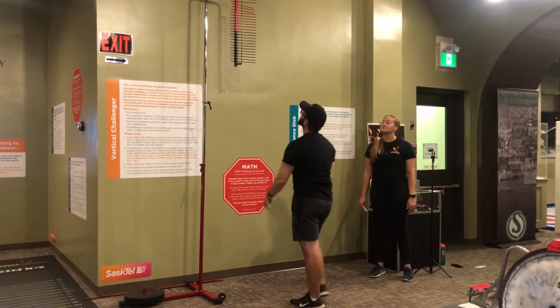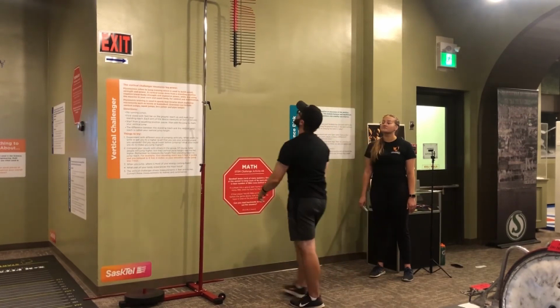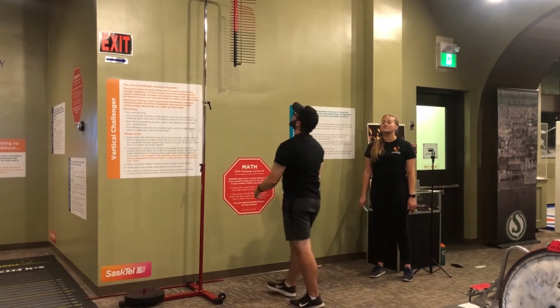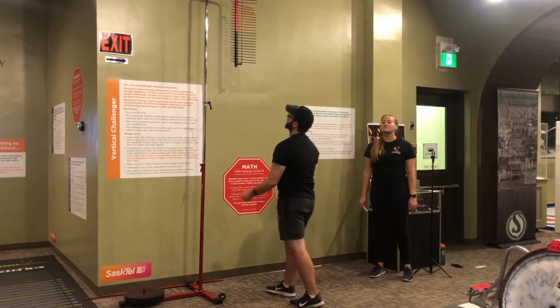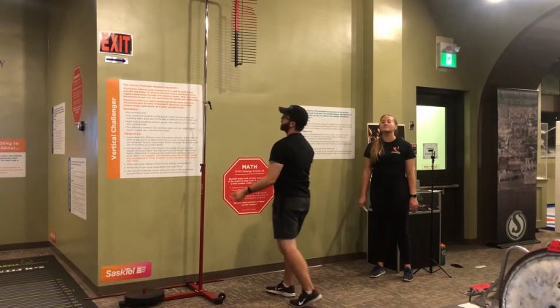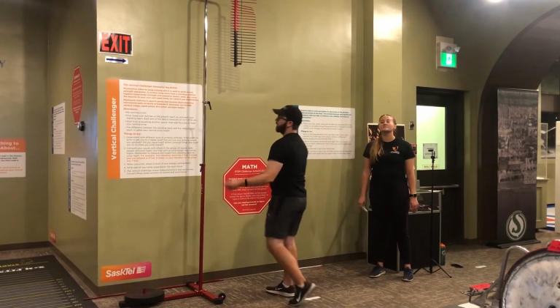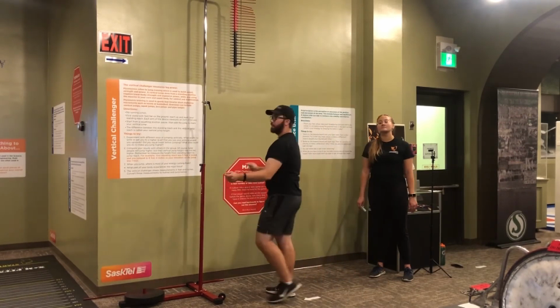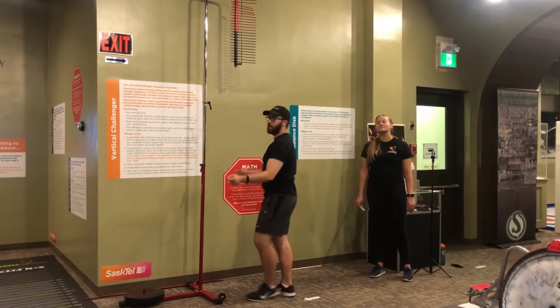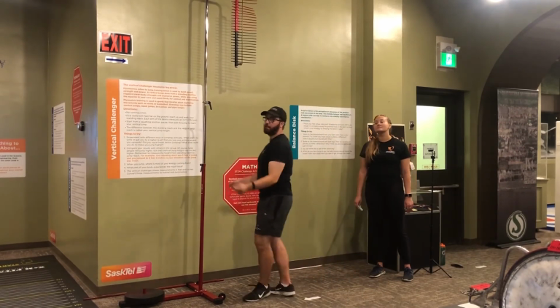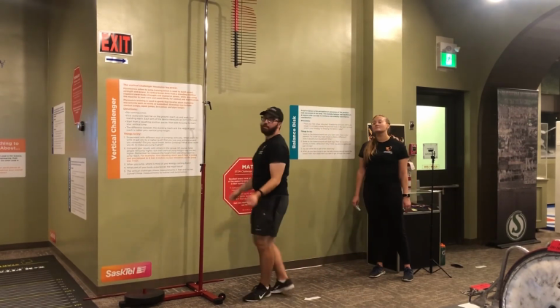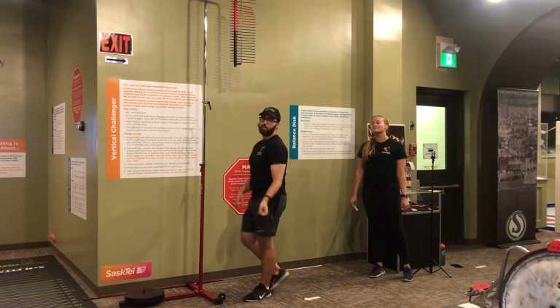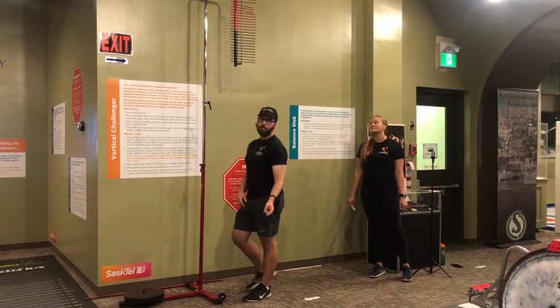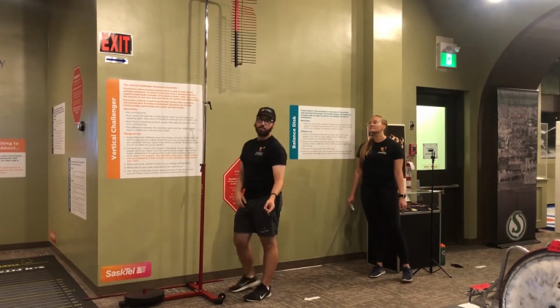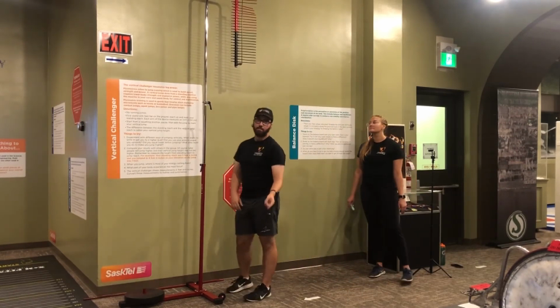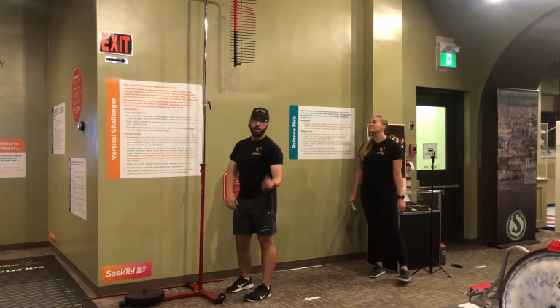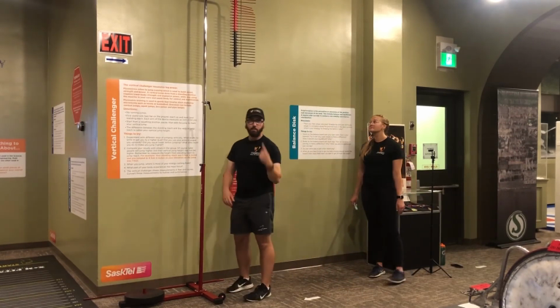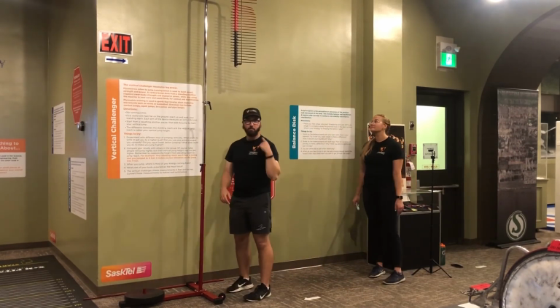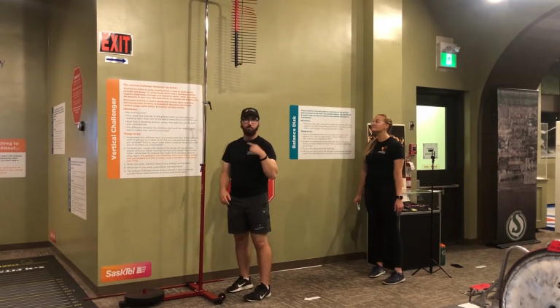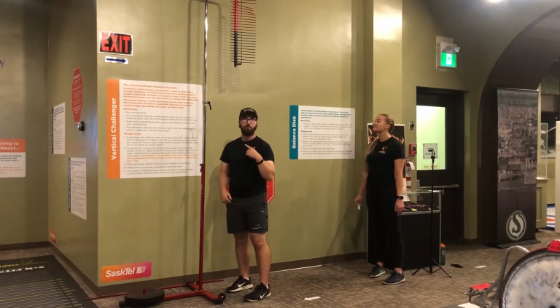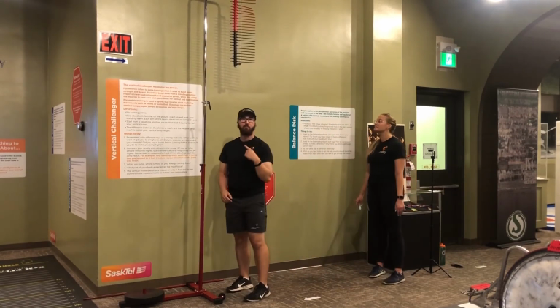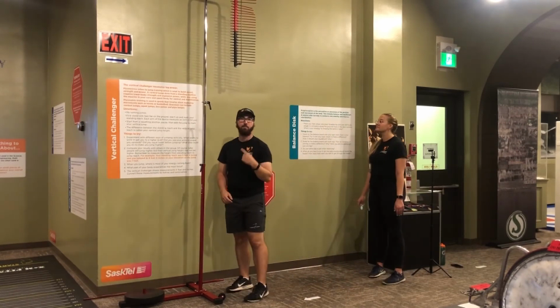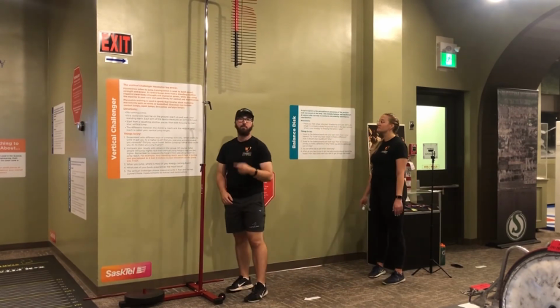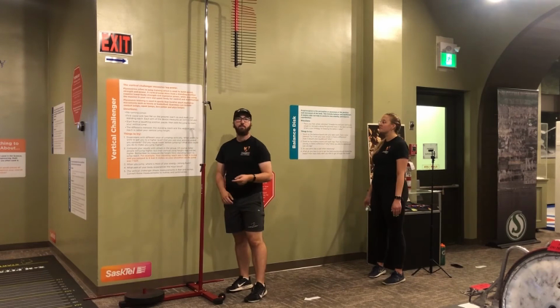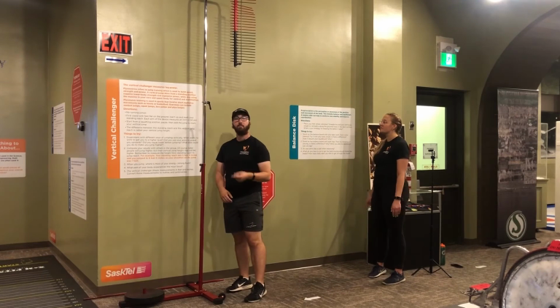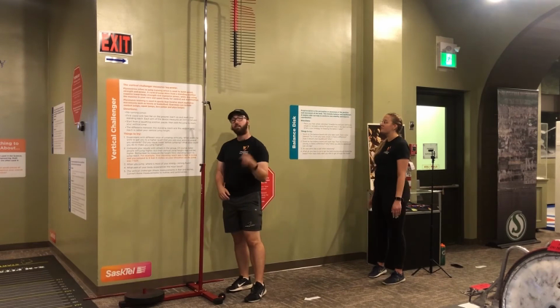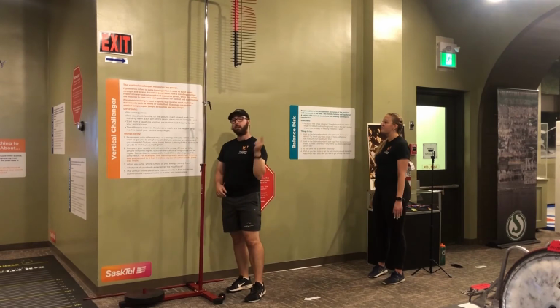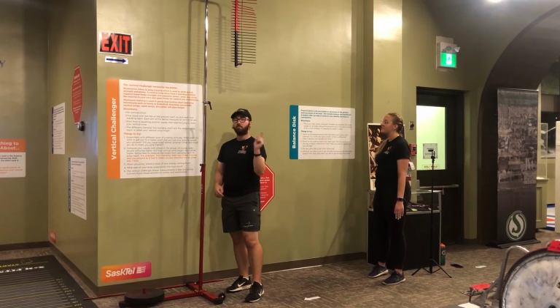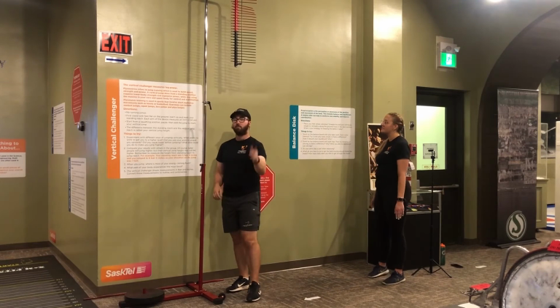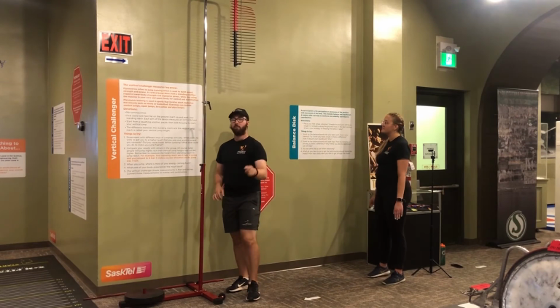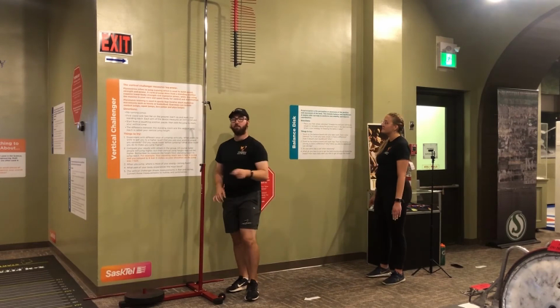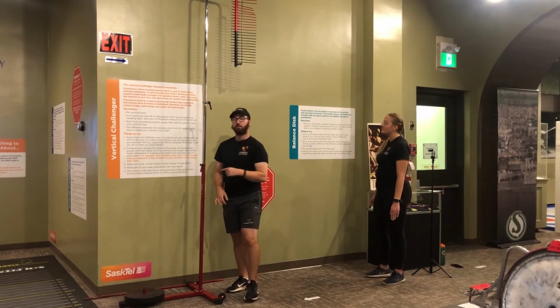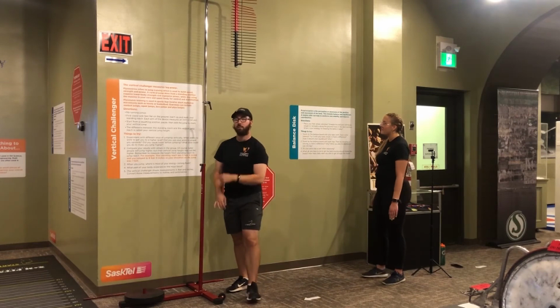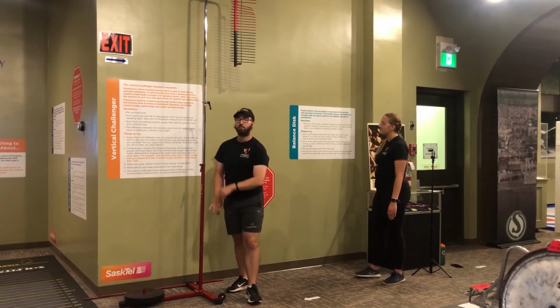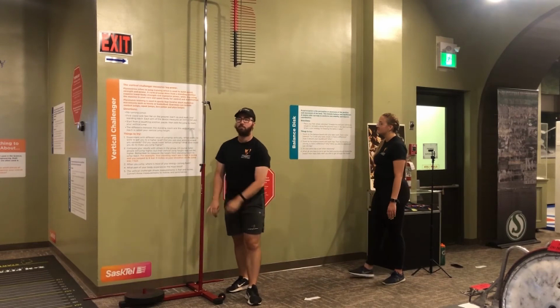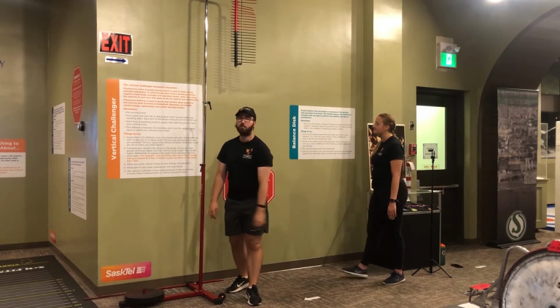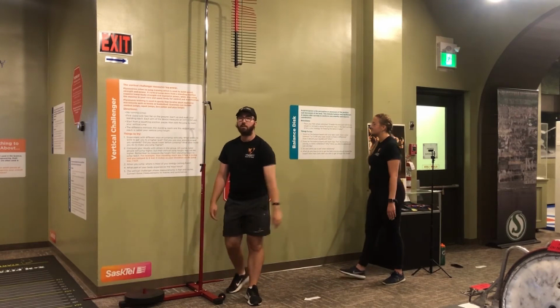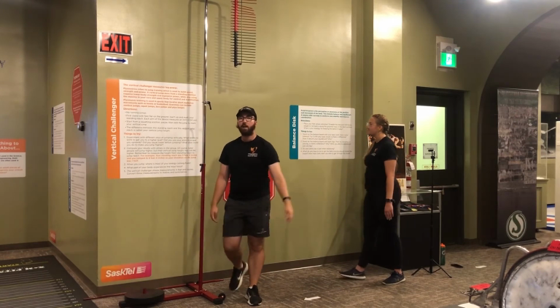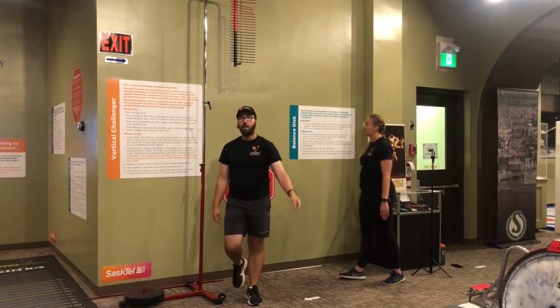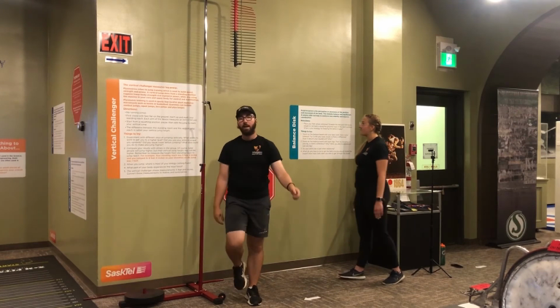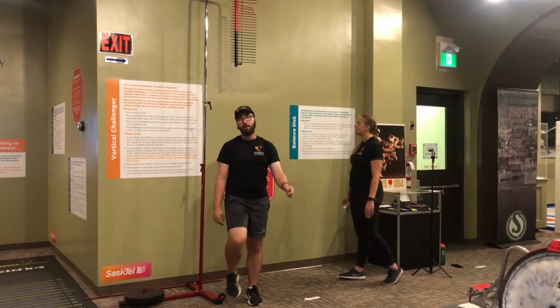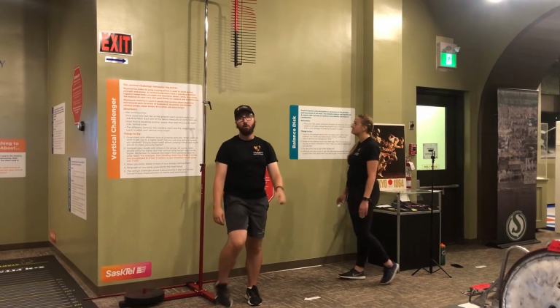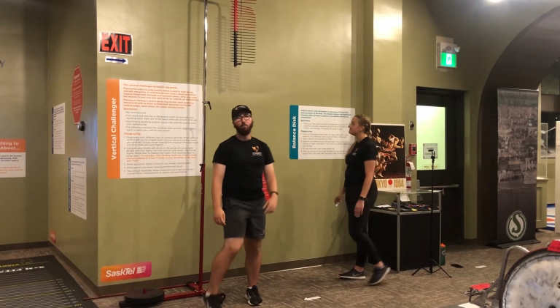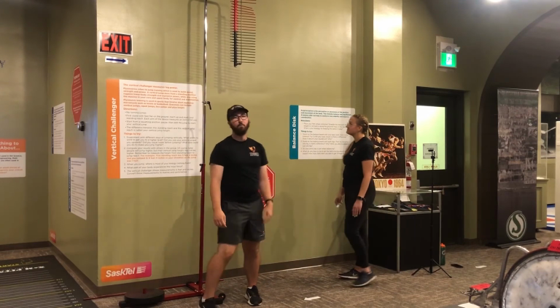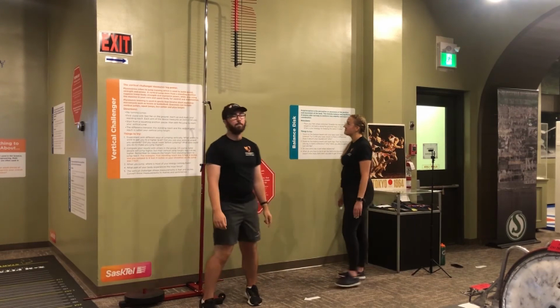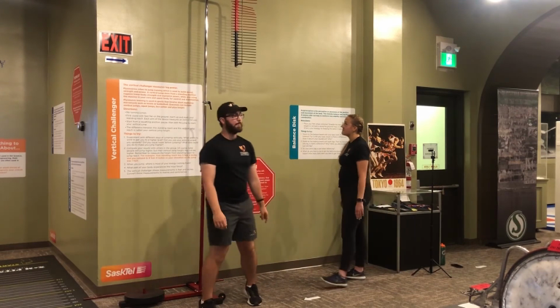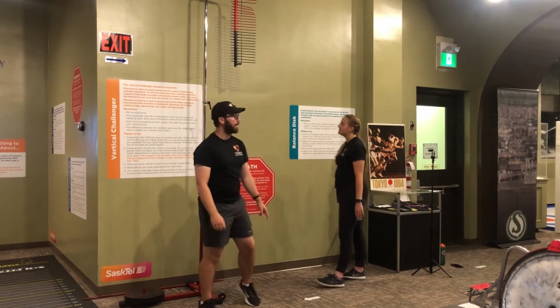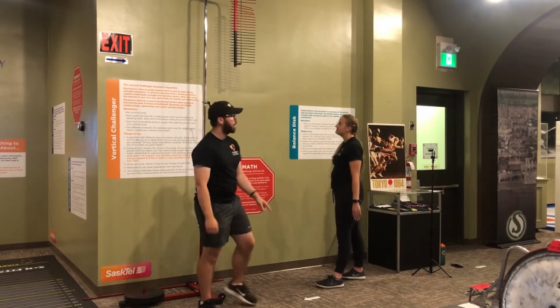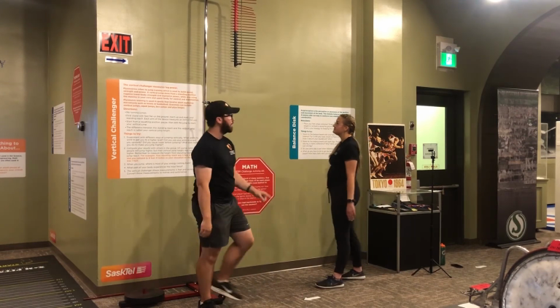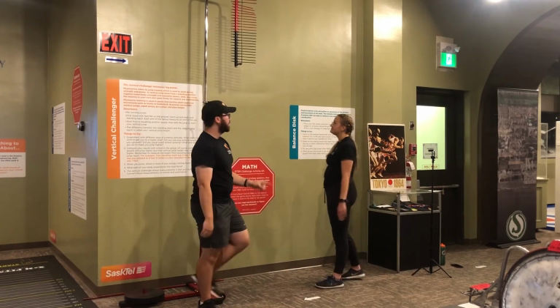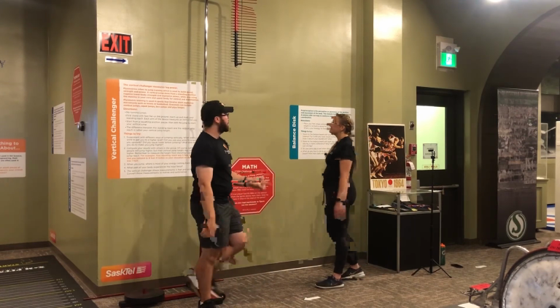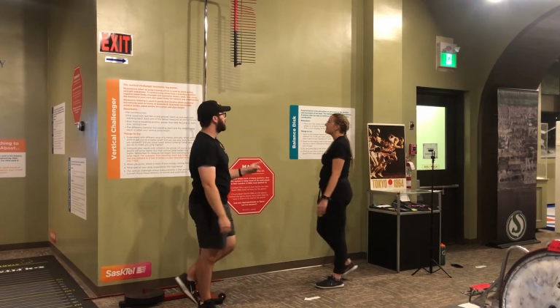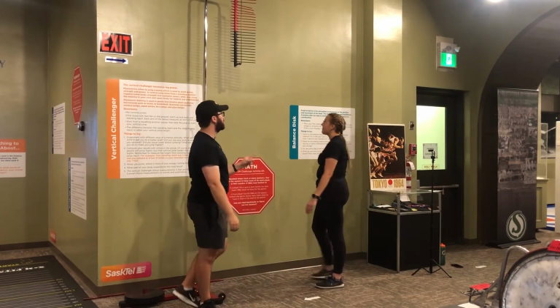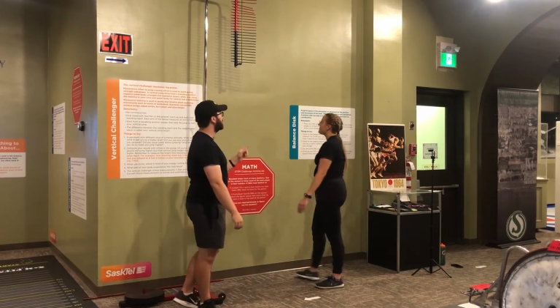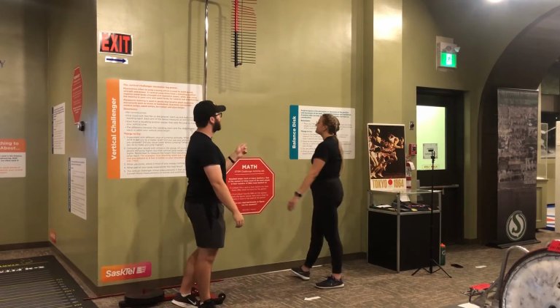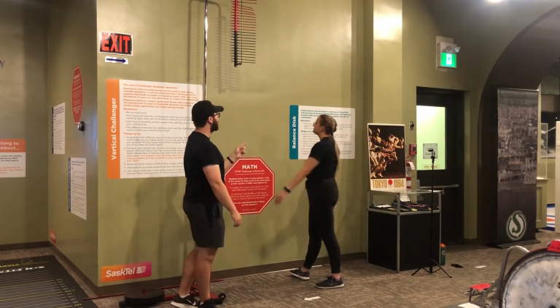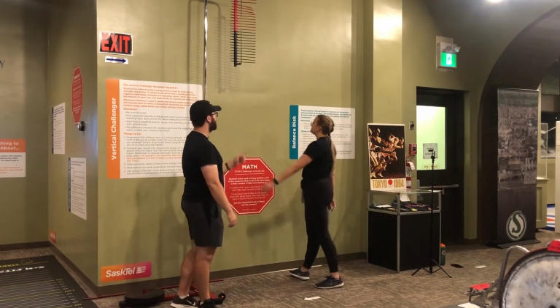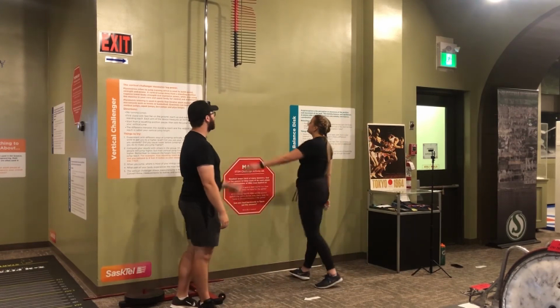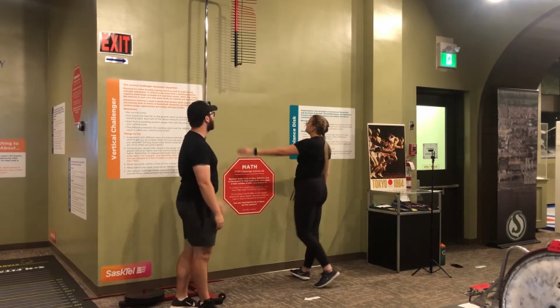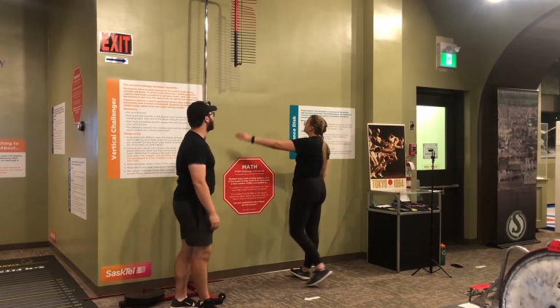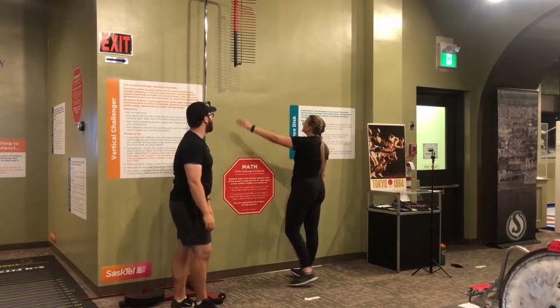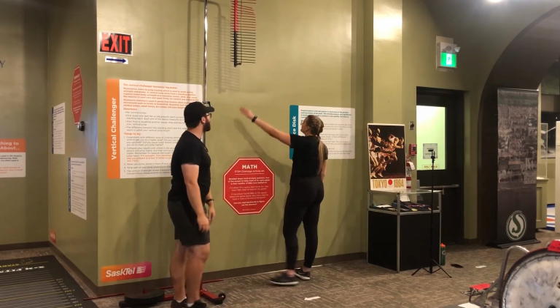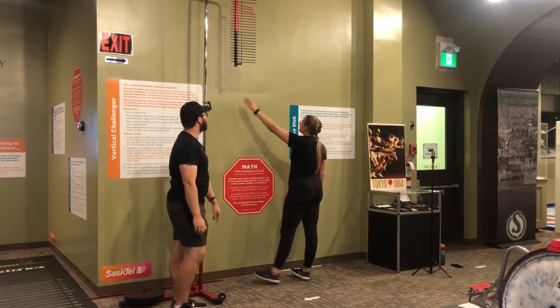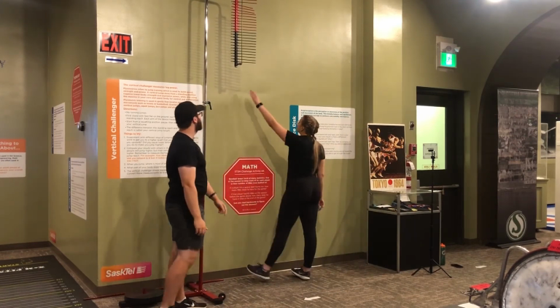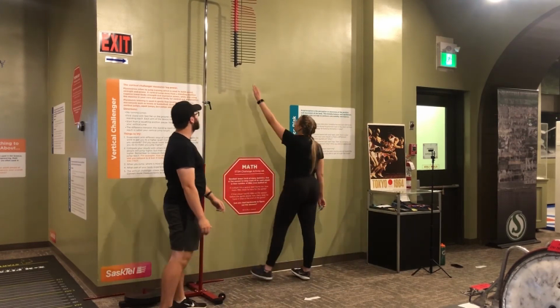Just like that. Now, if you don't have a vertical challenger, you can do what Robin does.